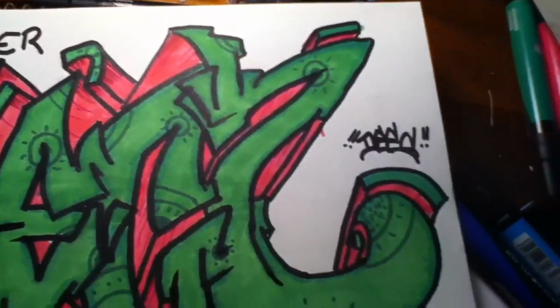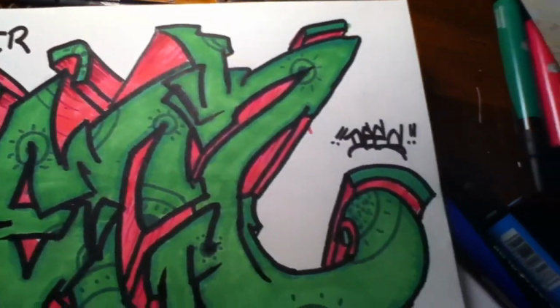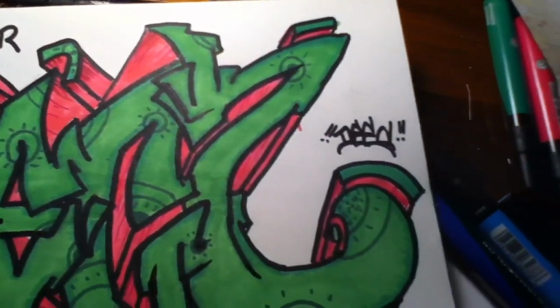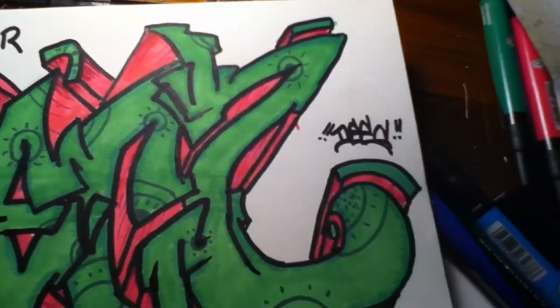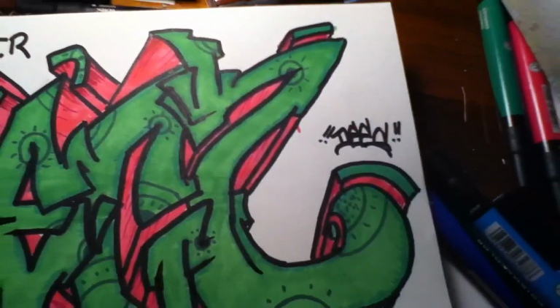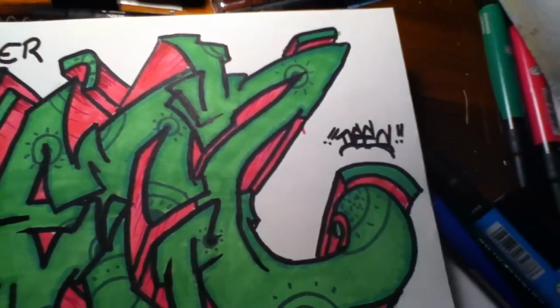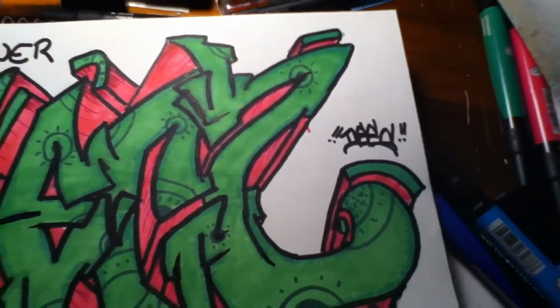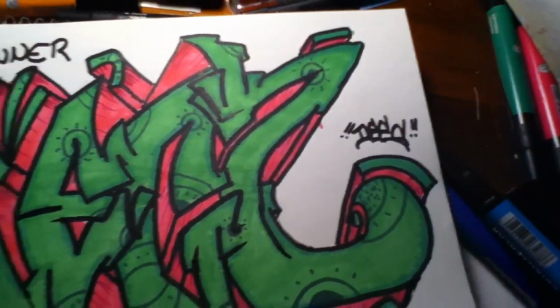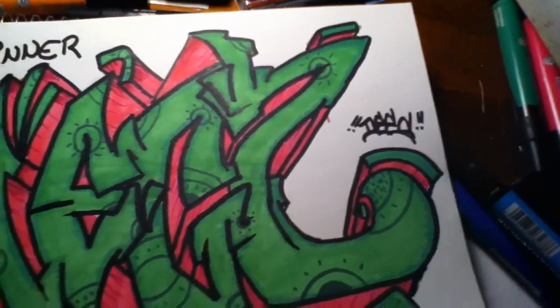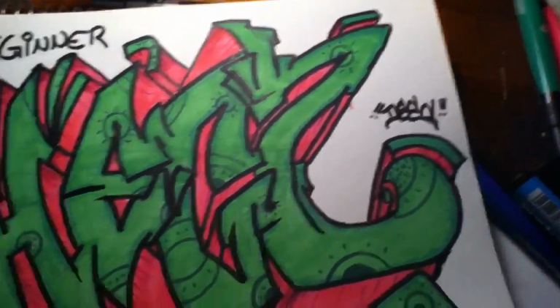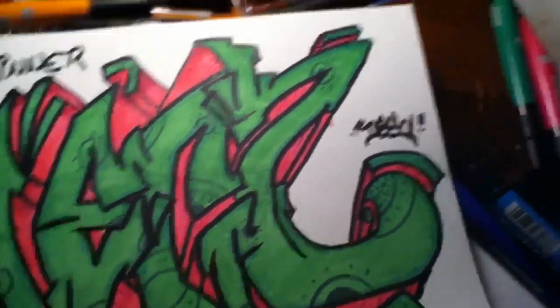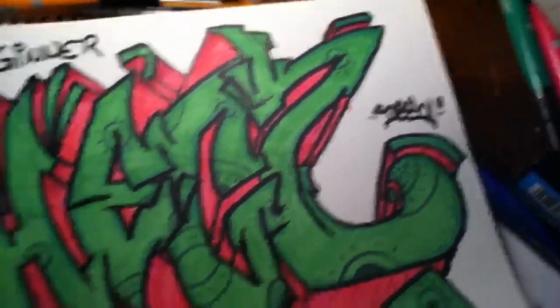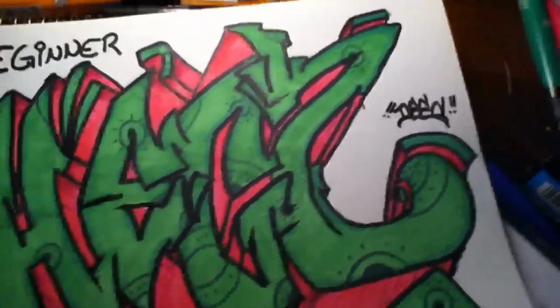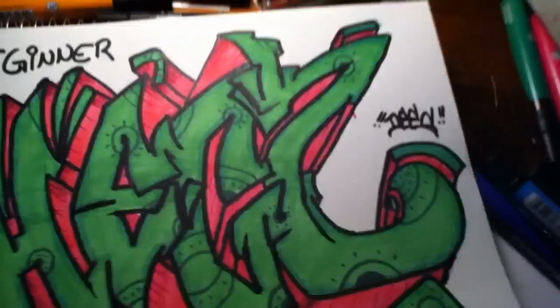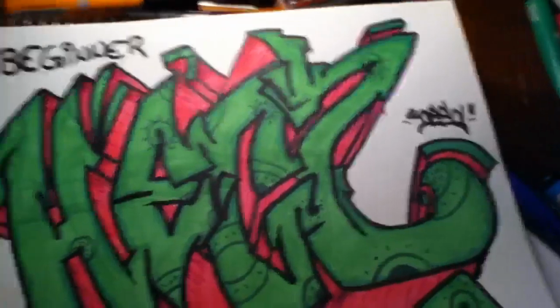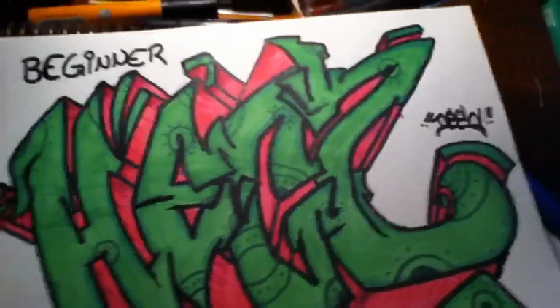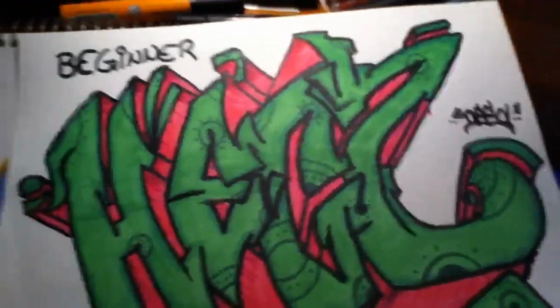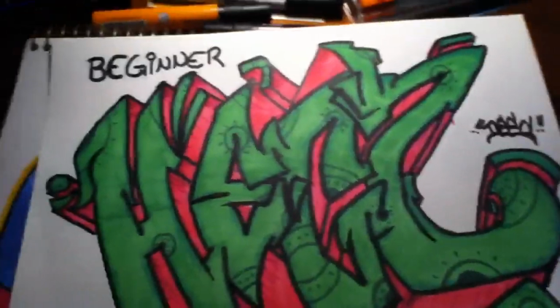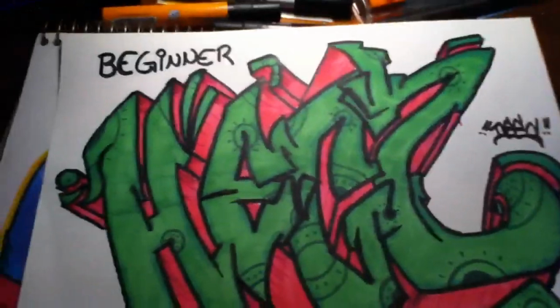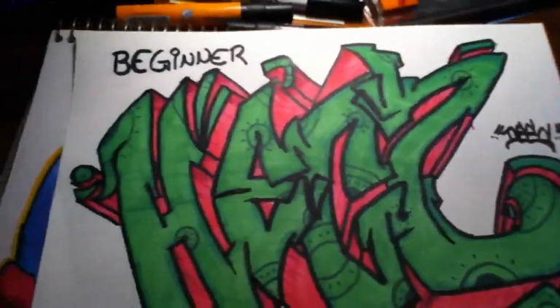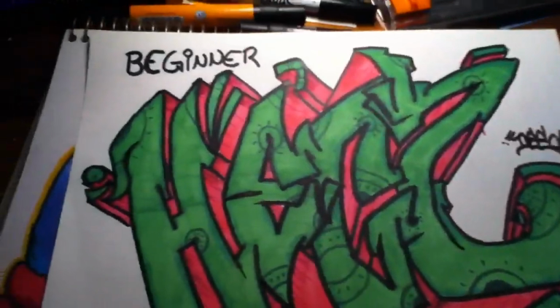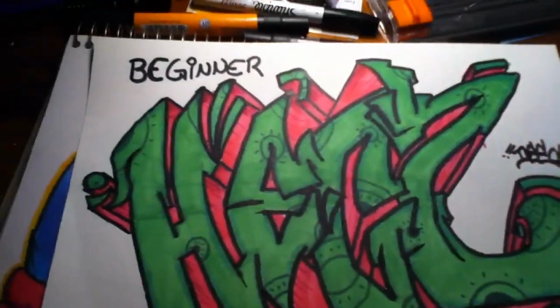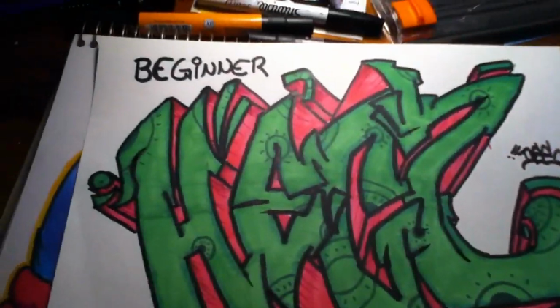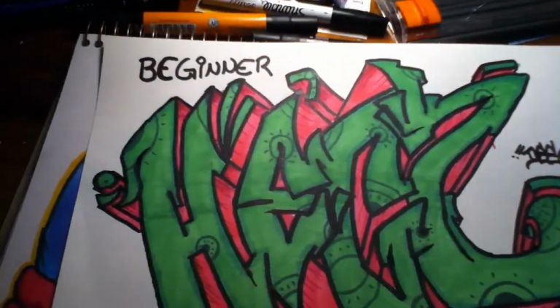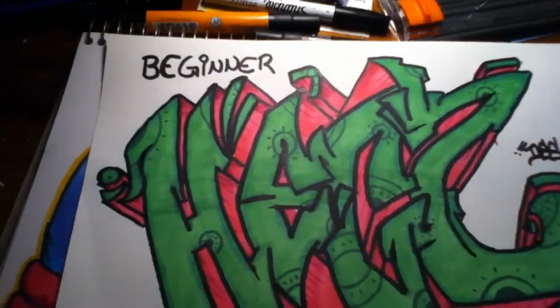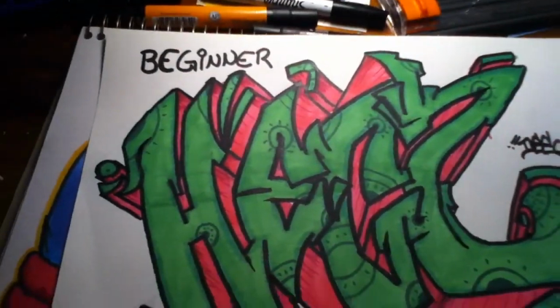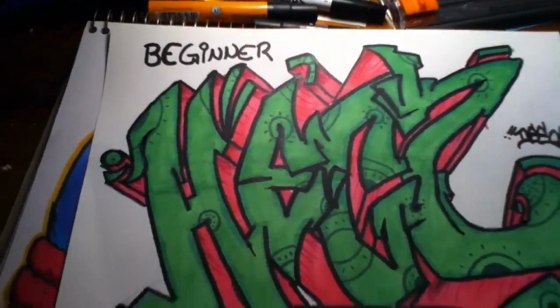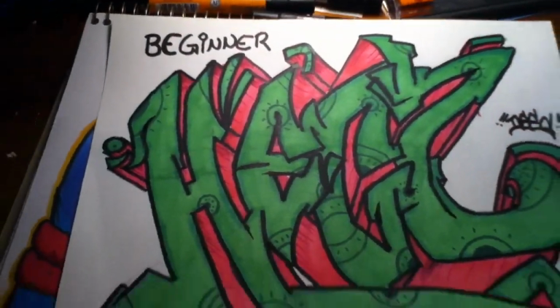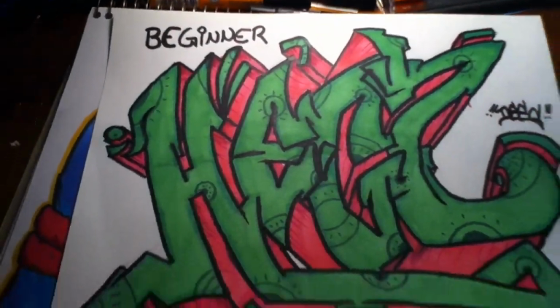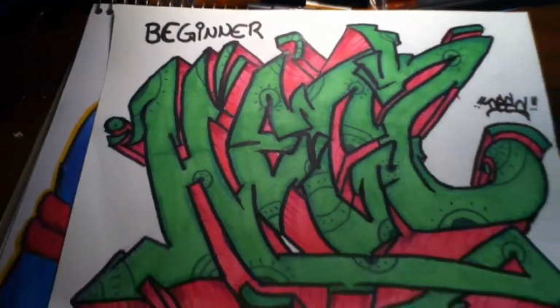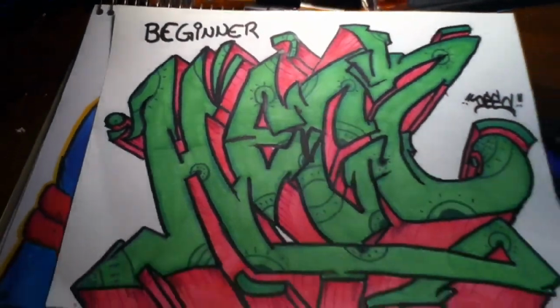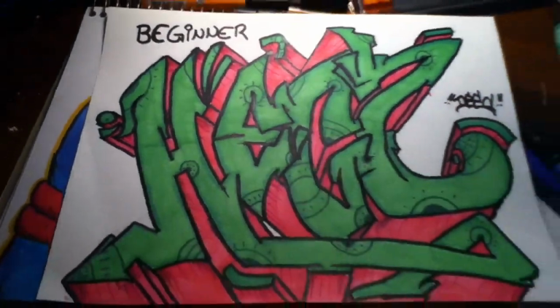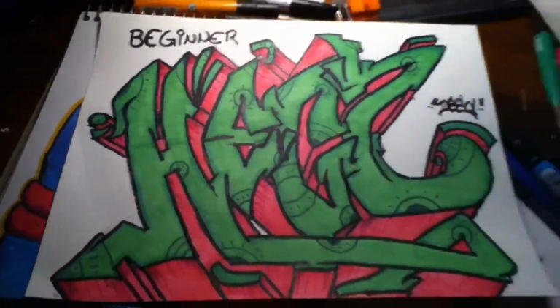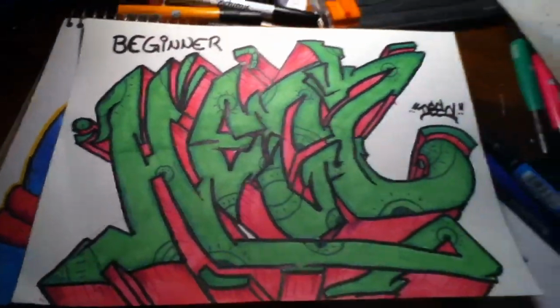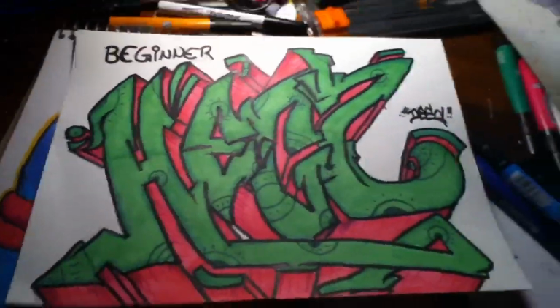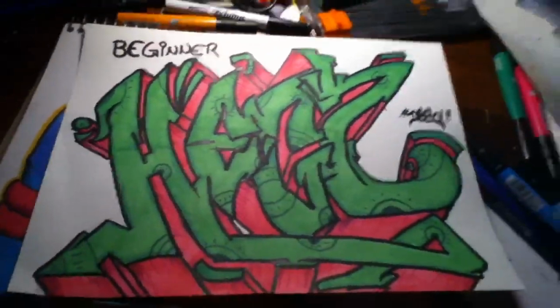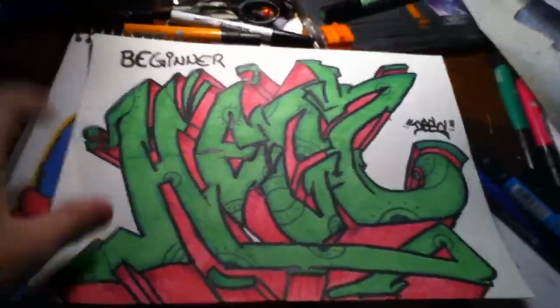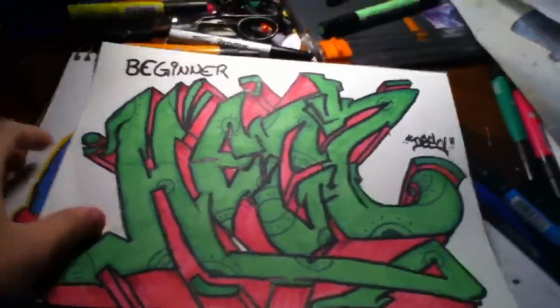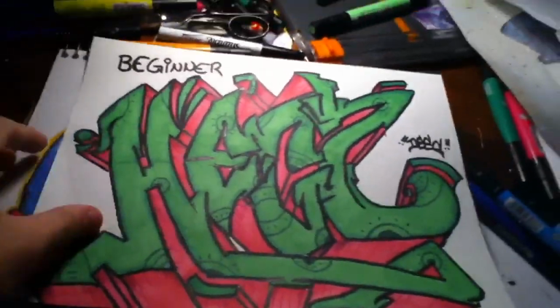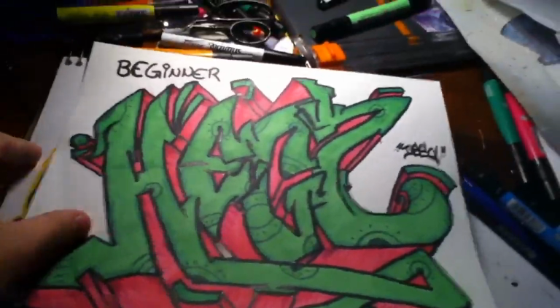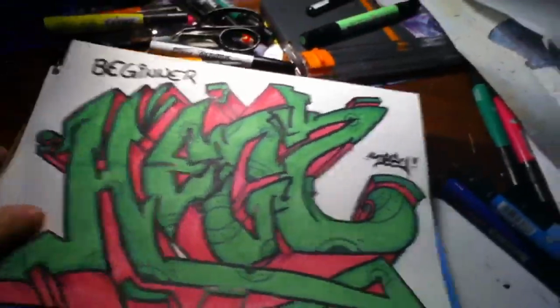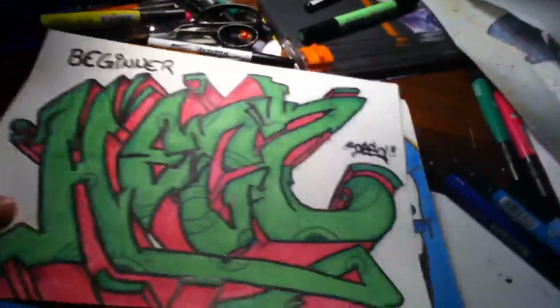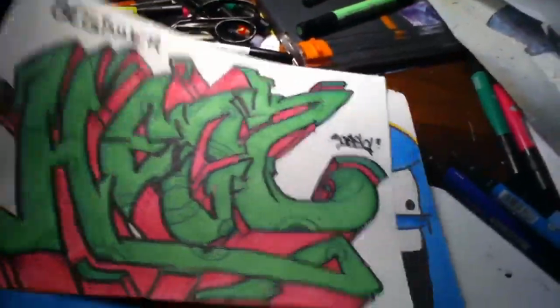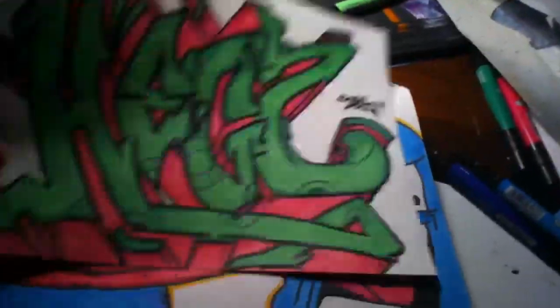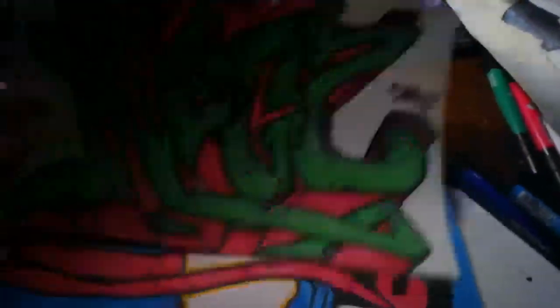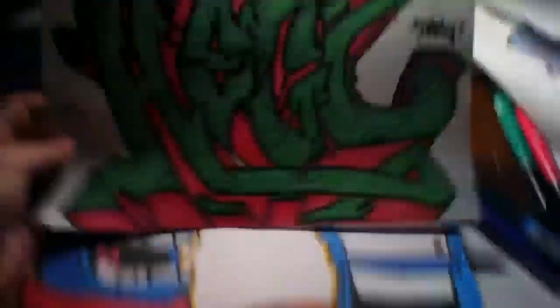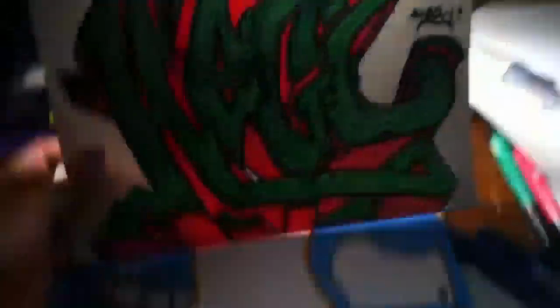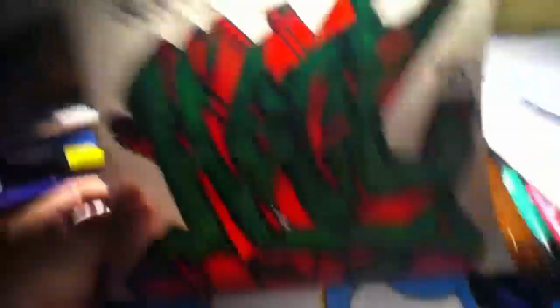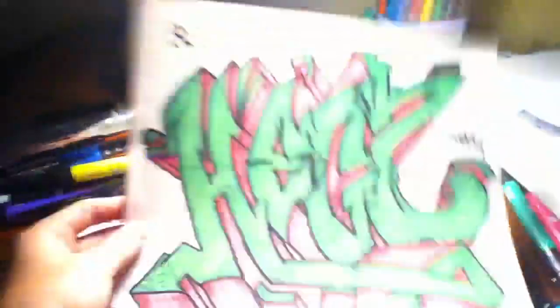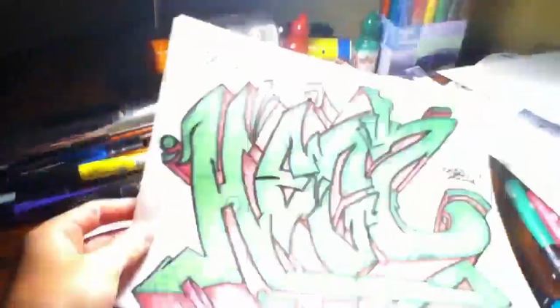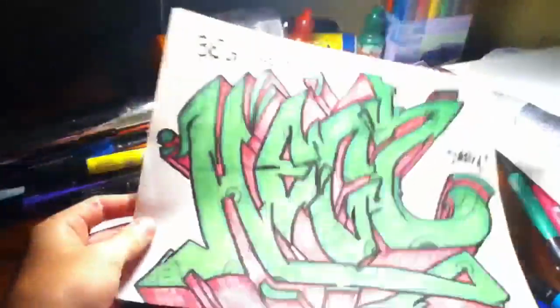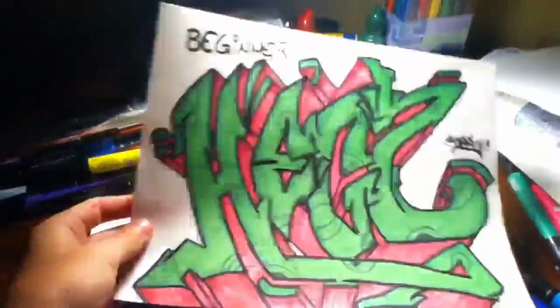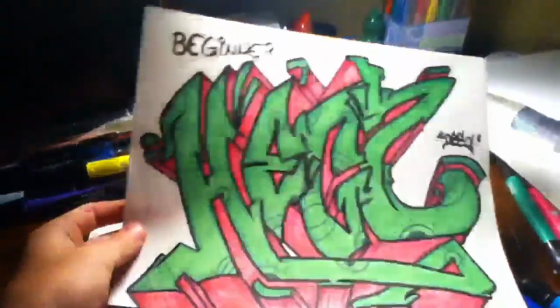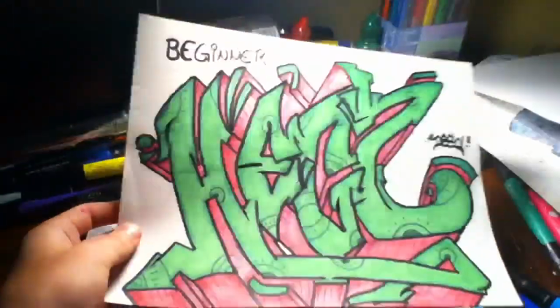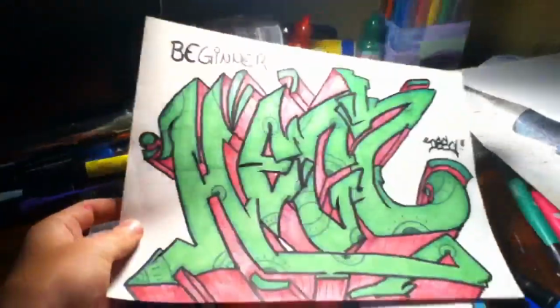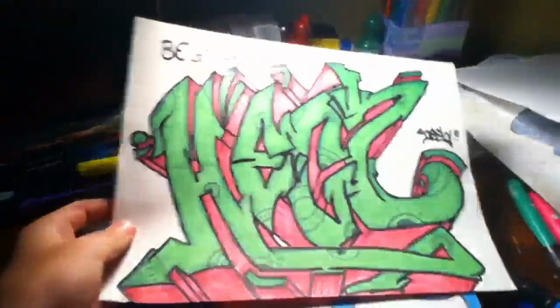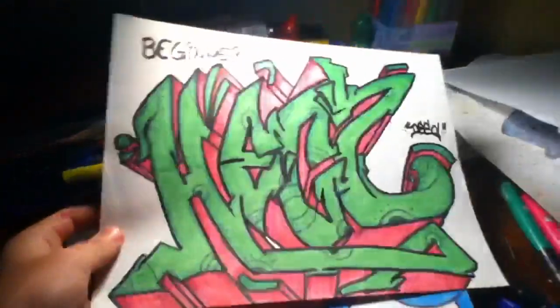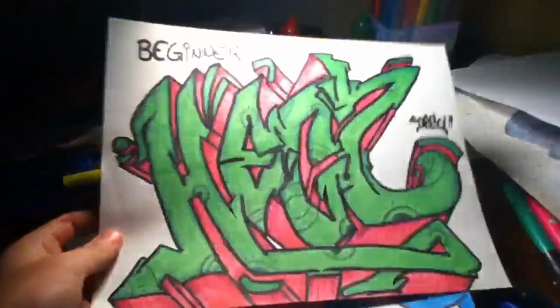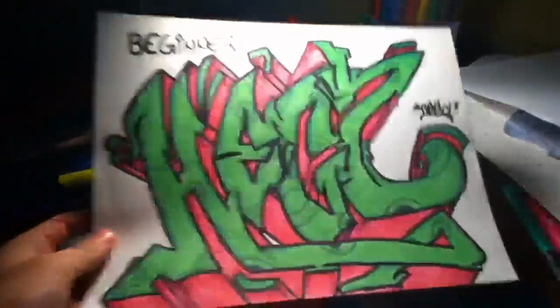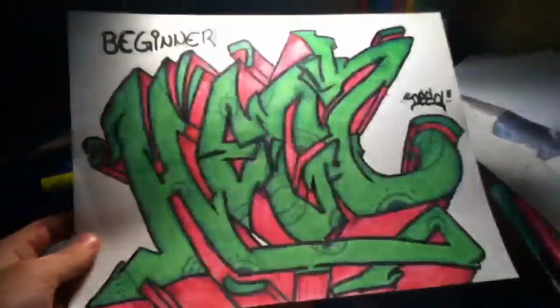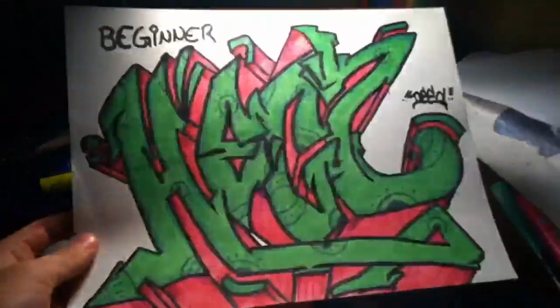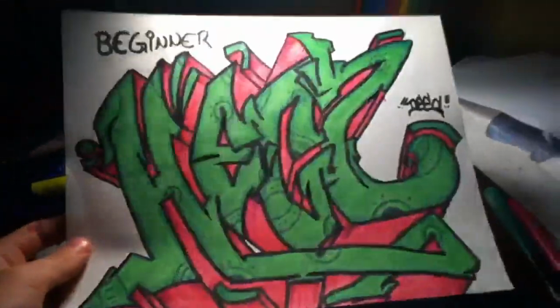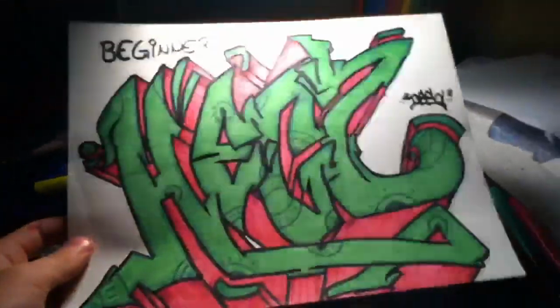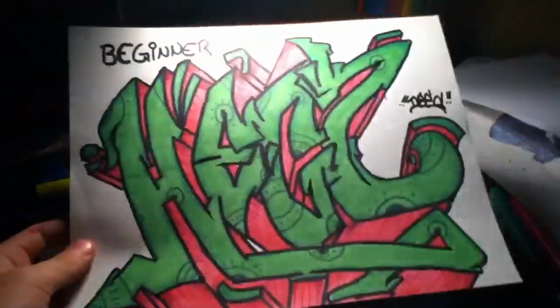We'll tag Deed and finish the piece as a whole.